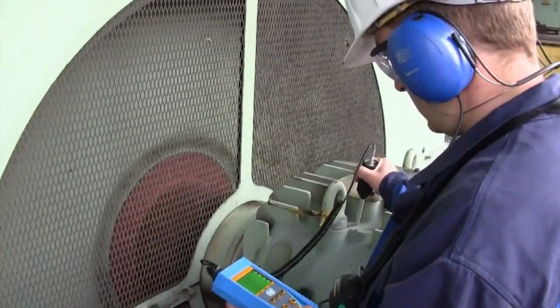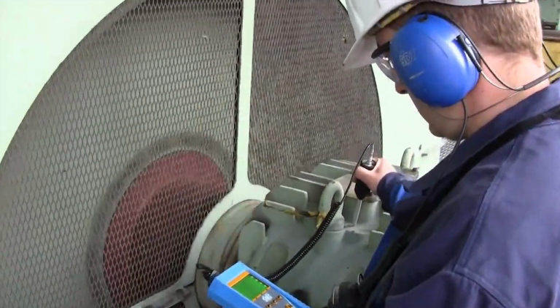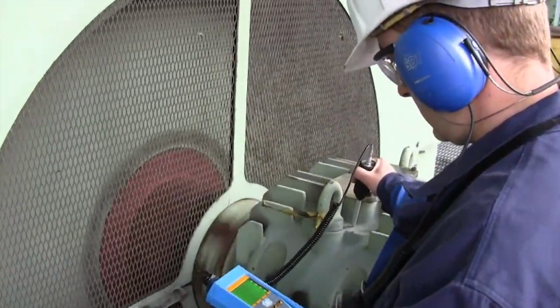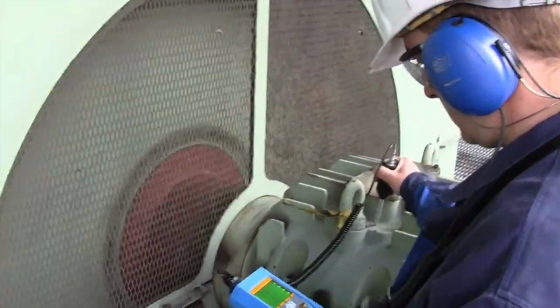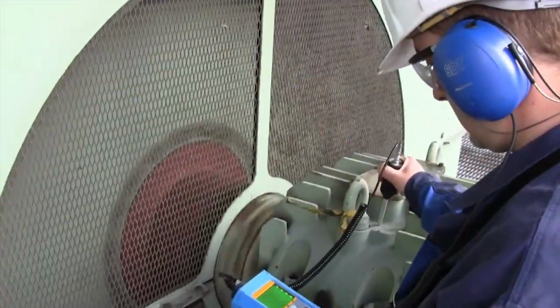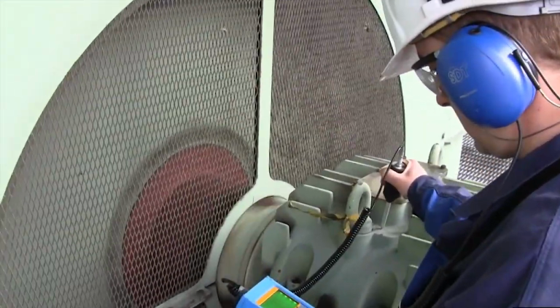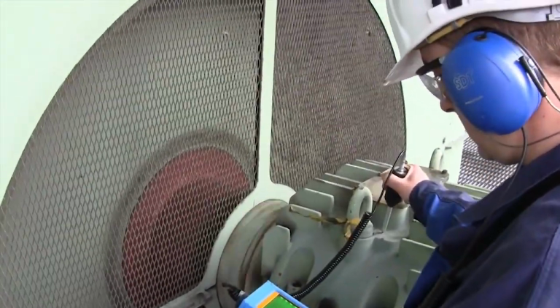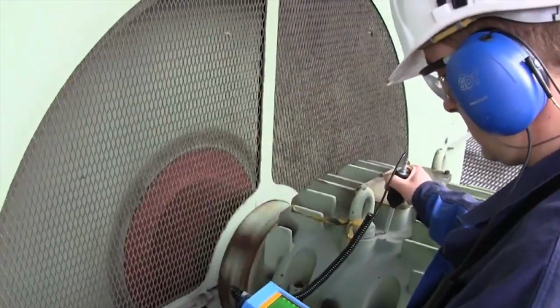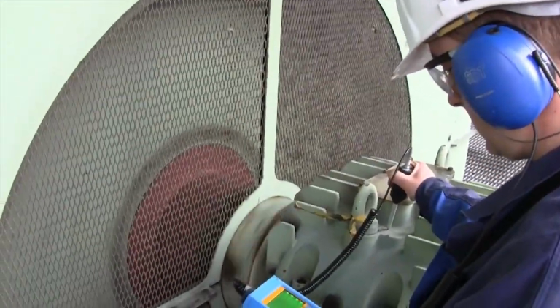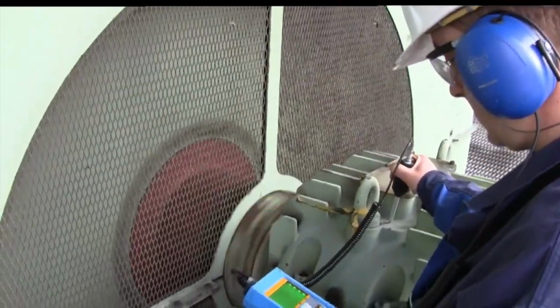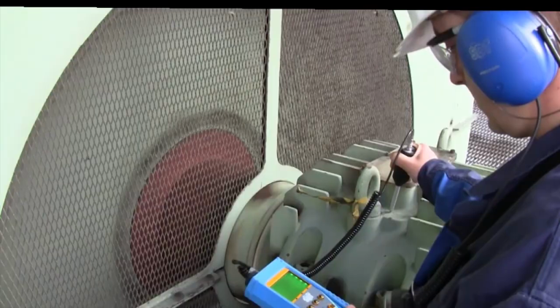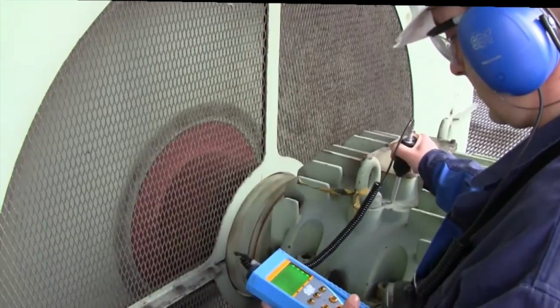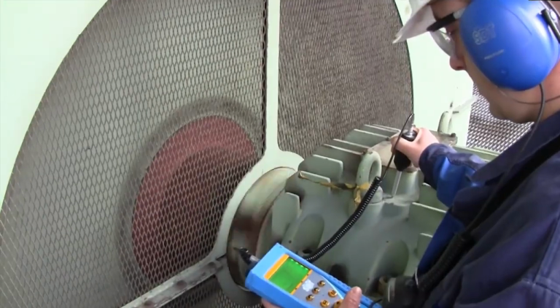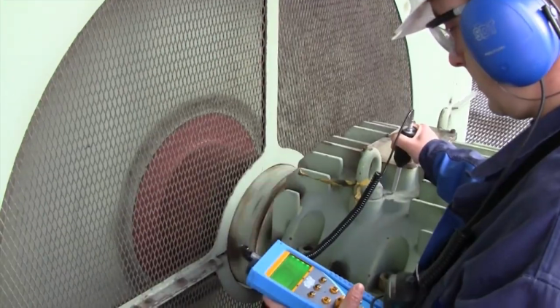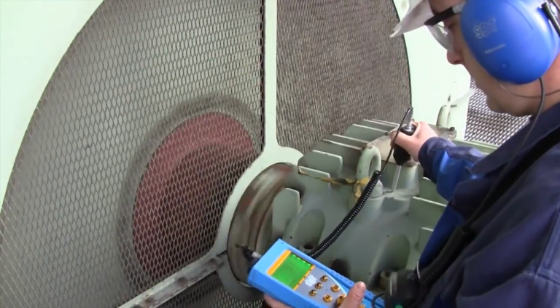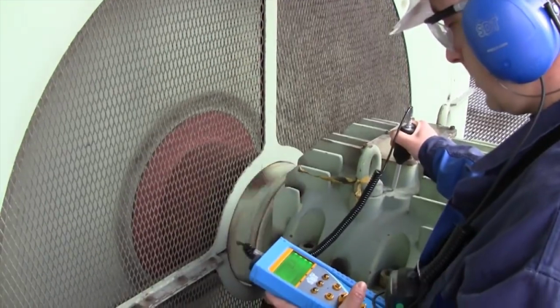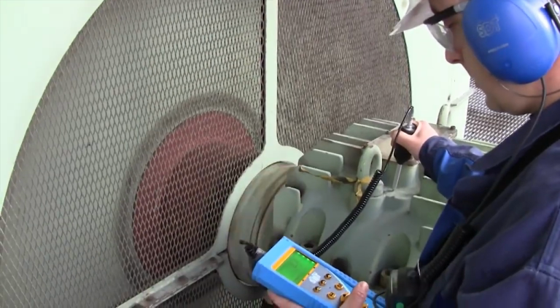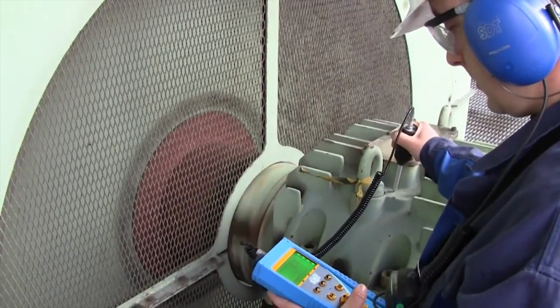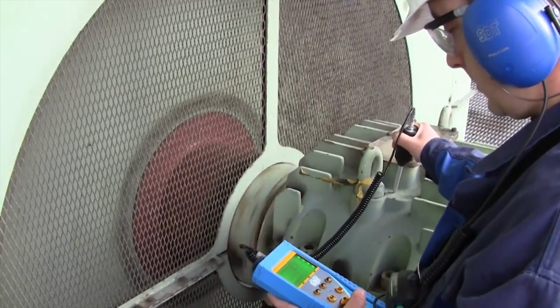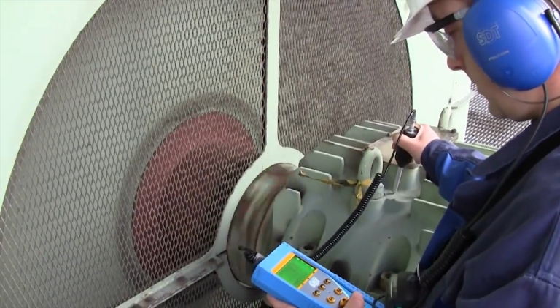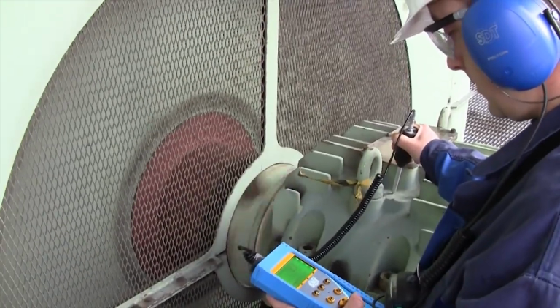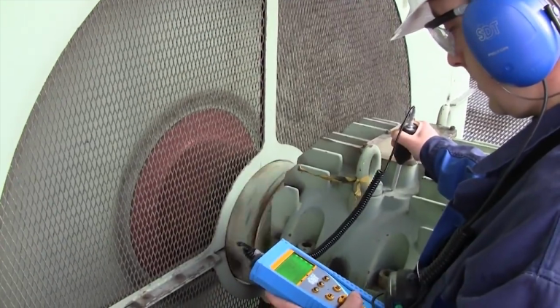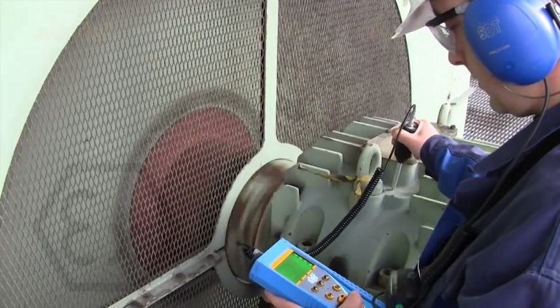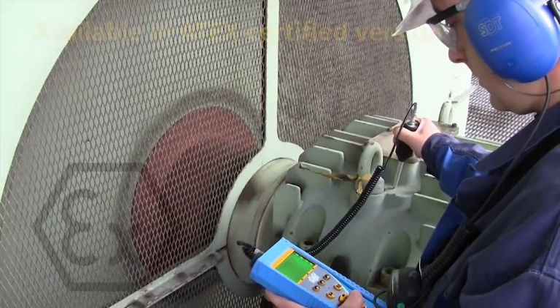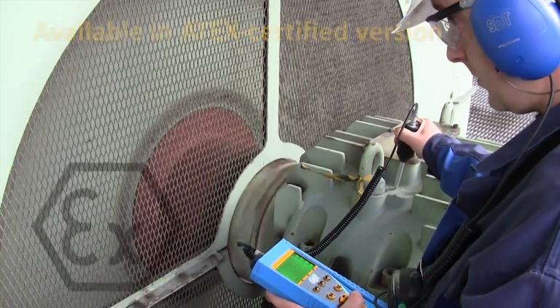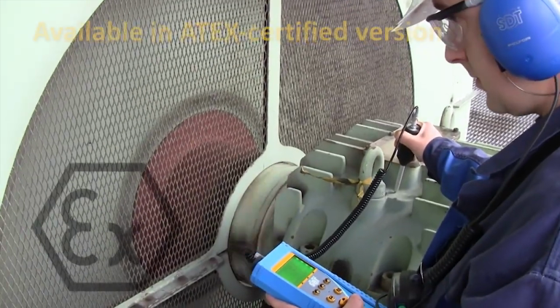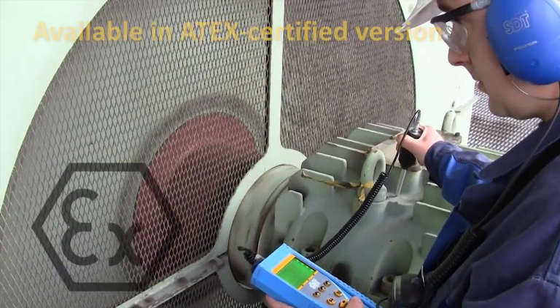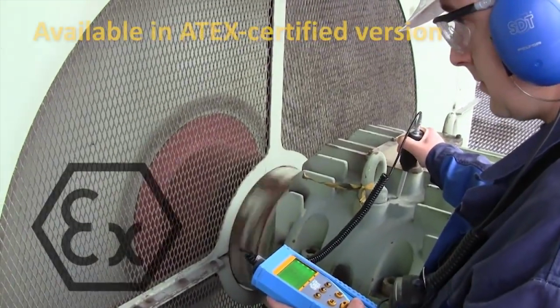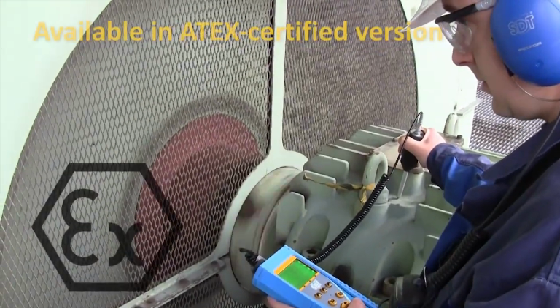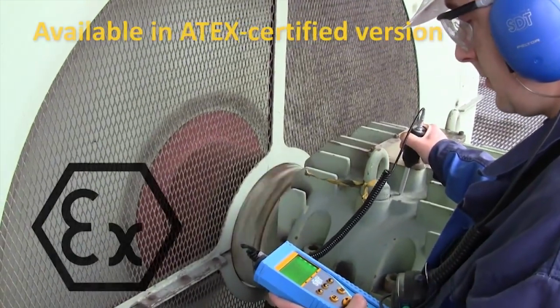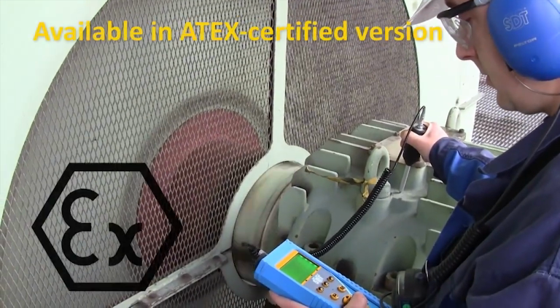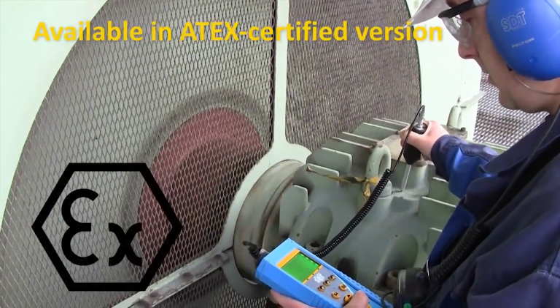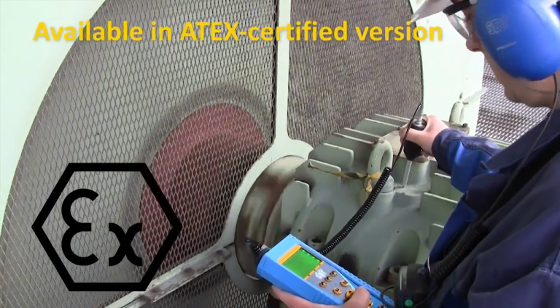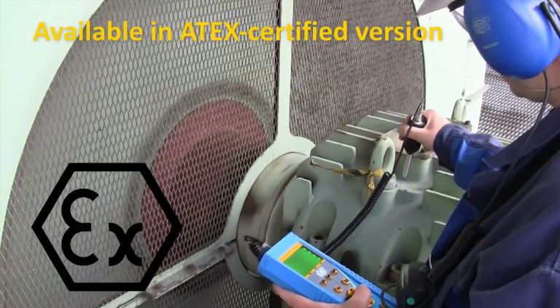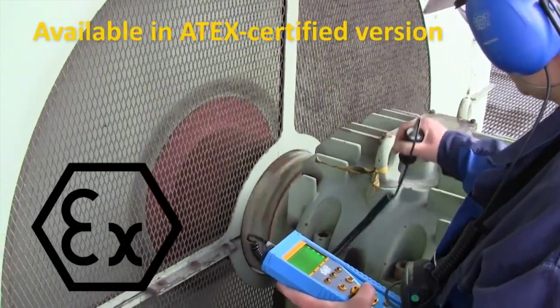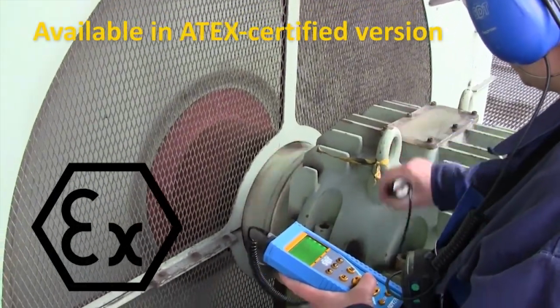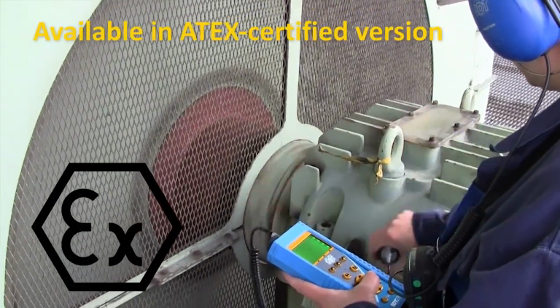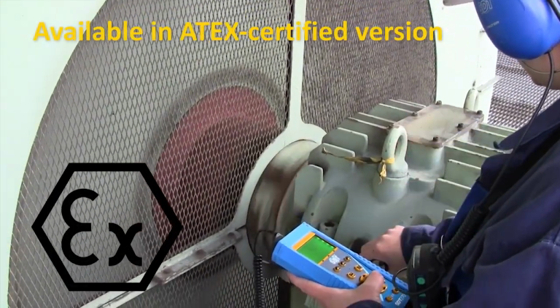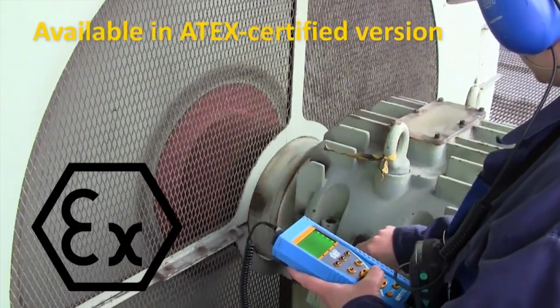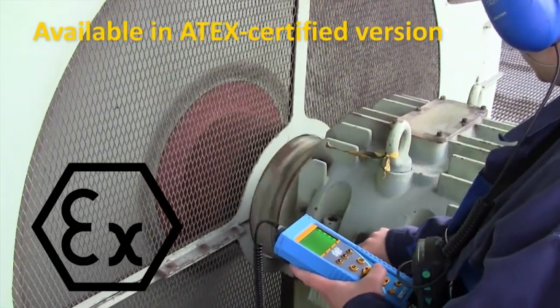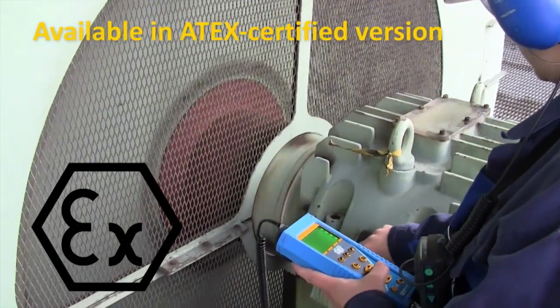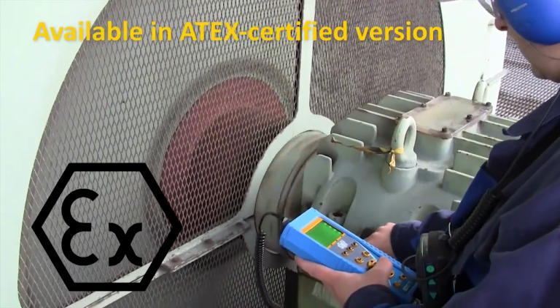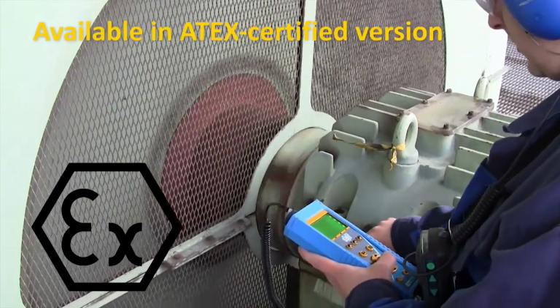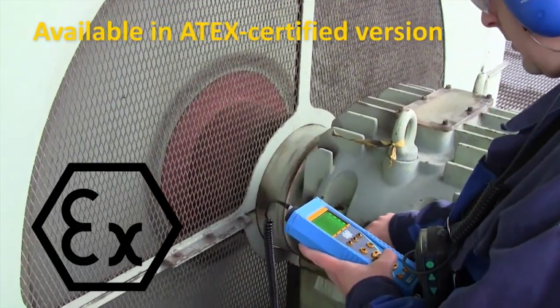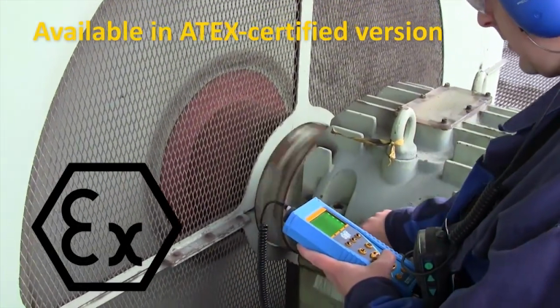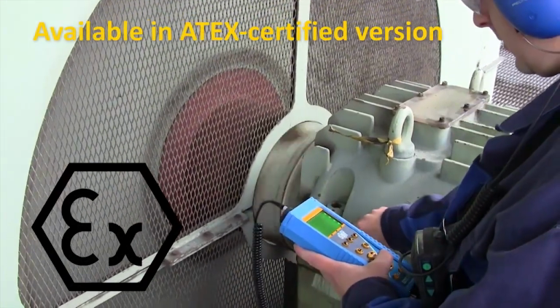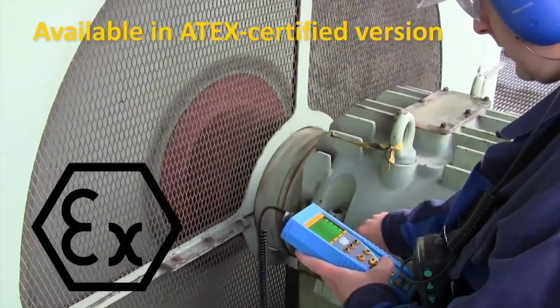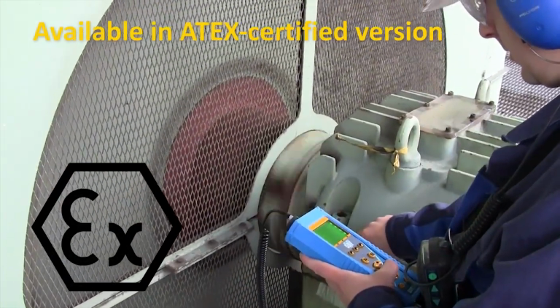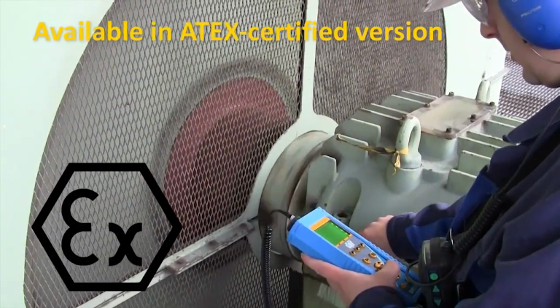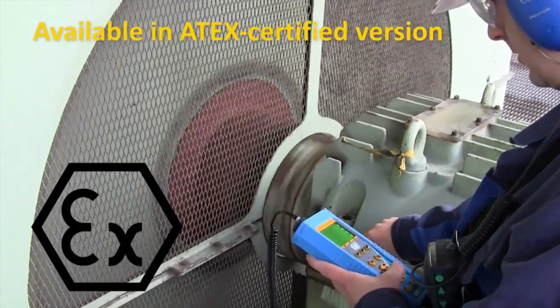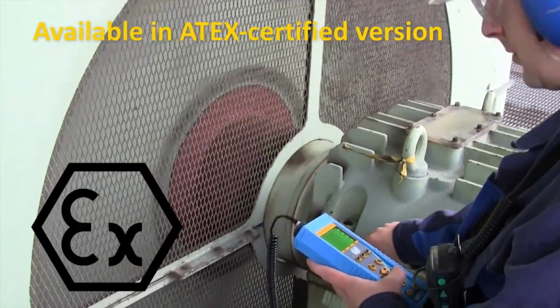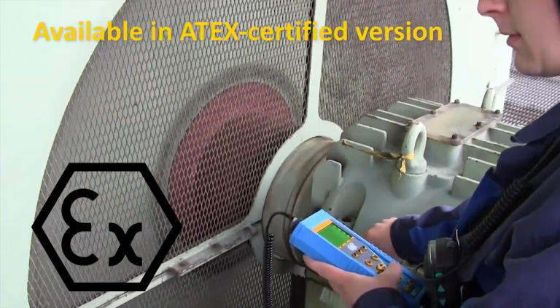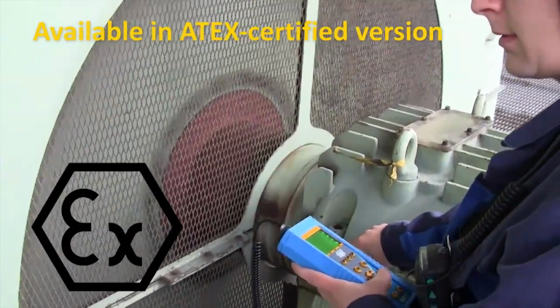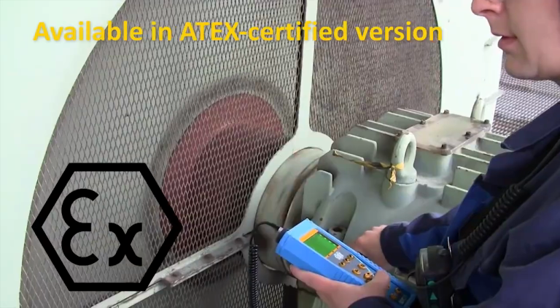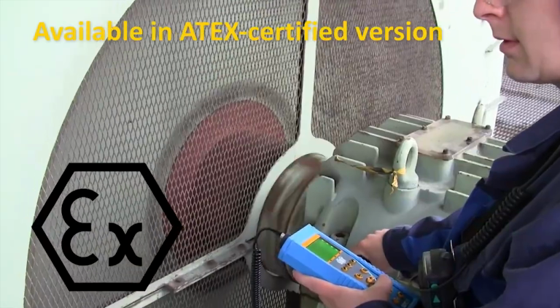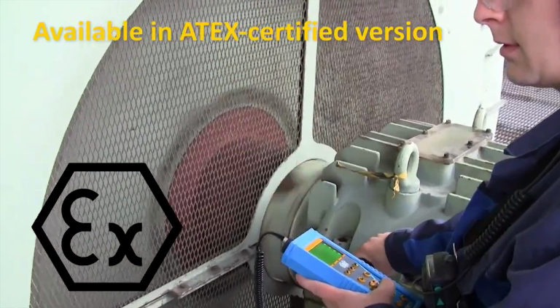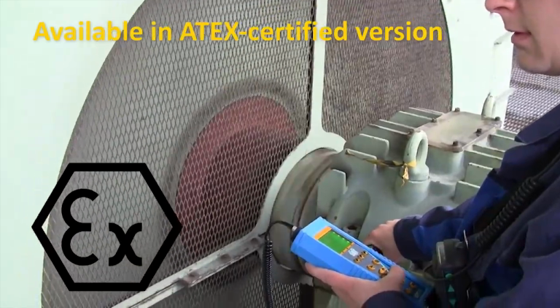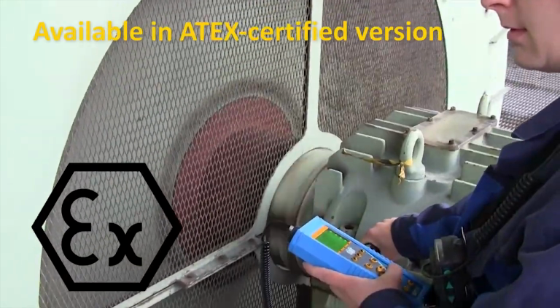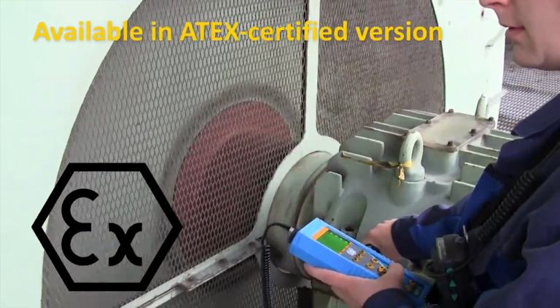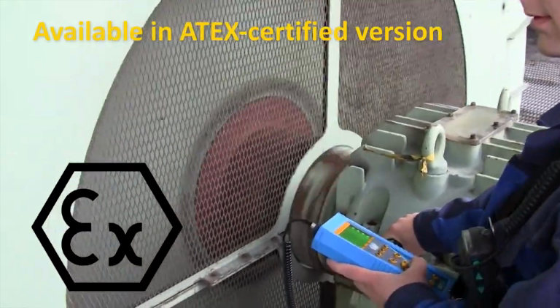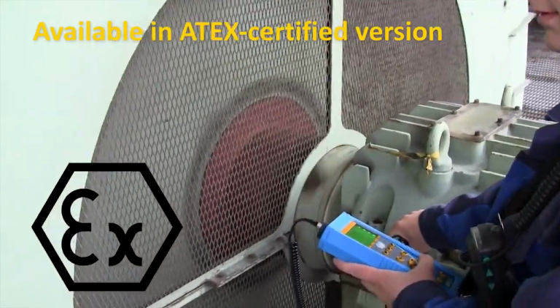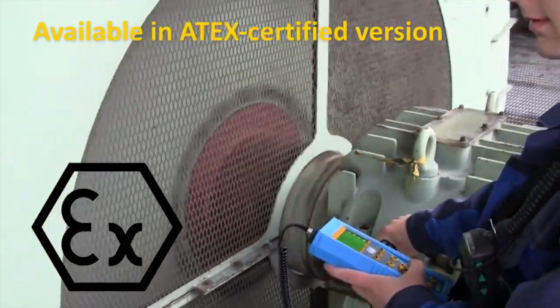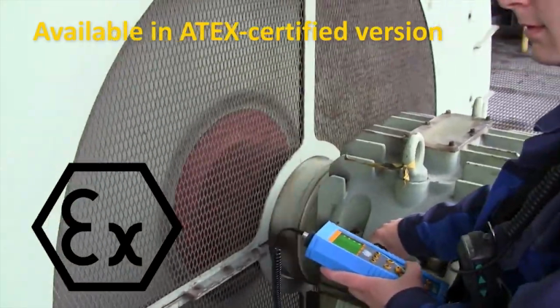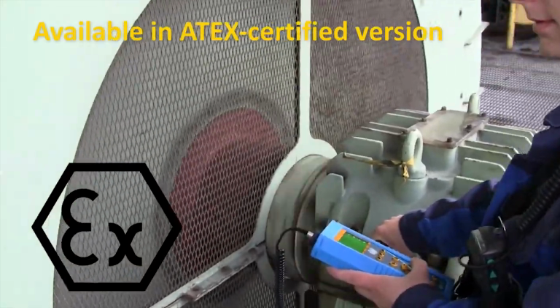The SDT270 is also available in an ATEX version for environments with a potentially explosive atmosphere.